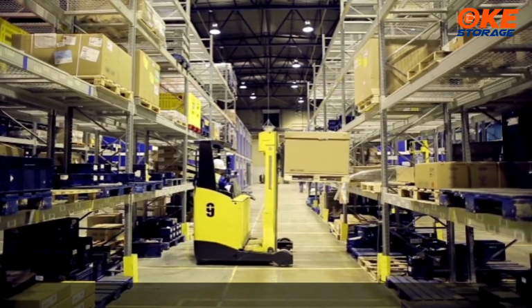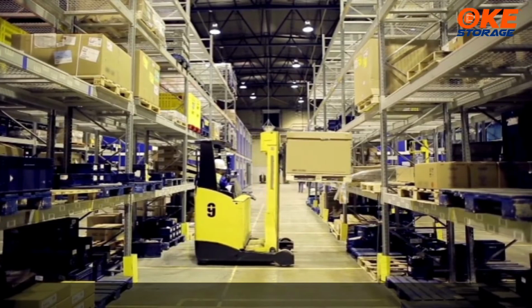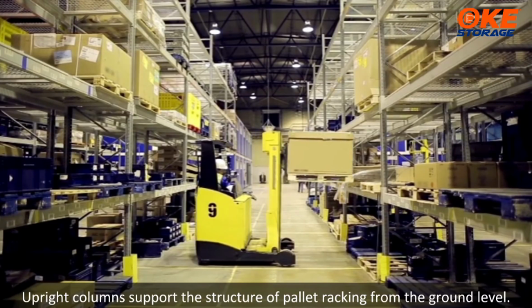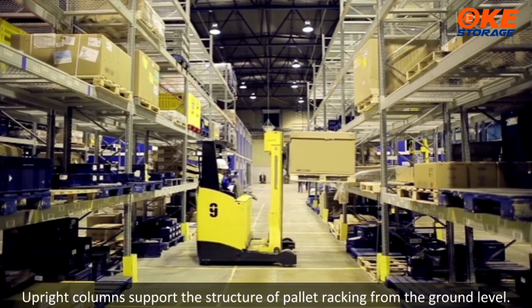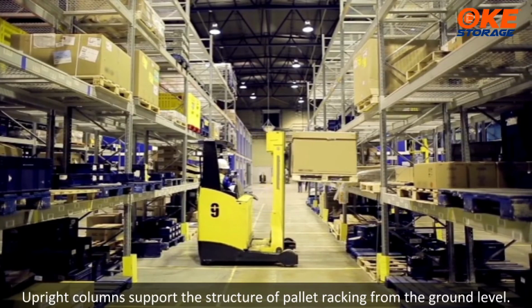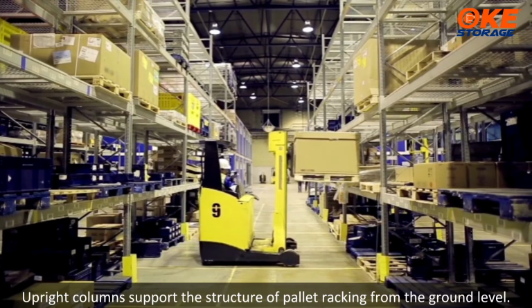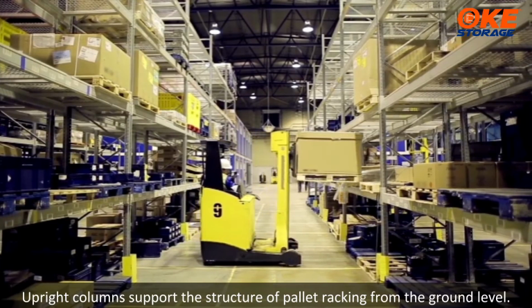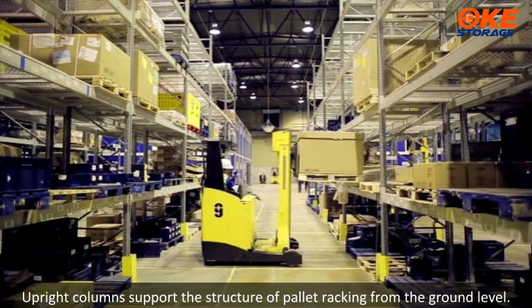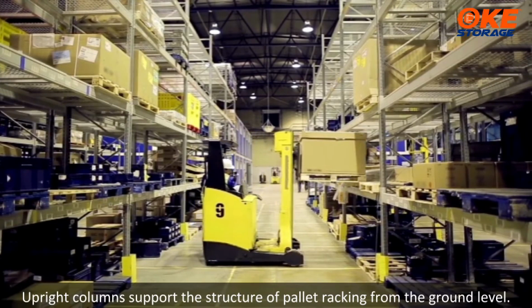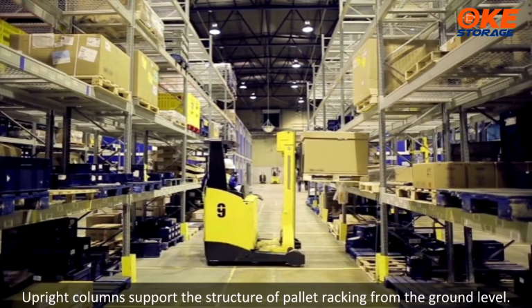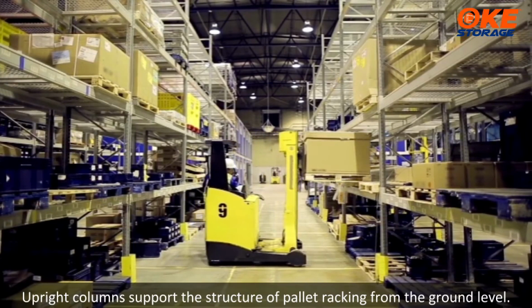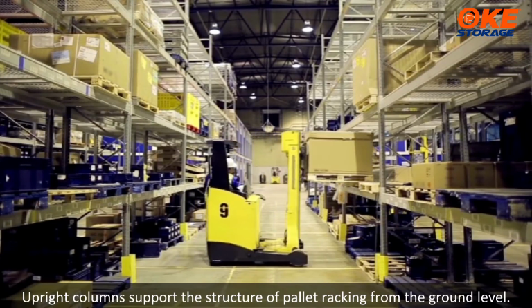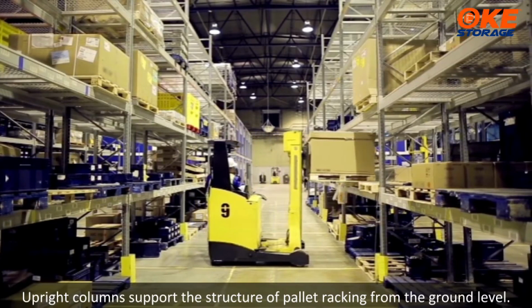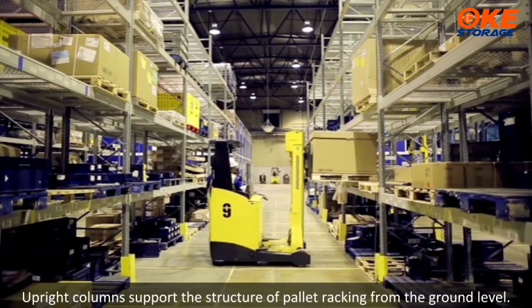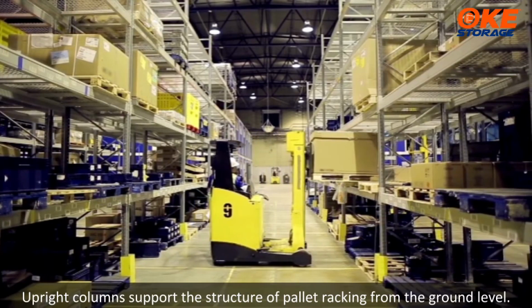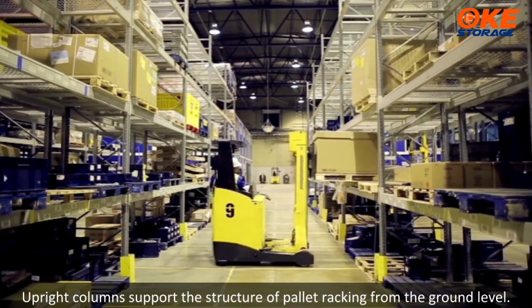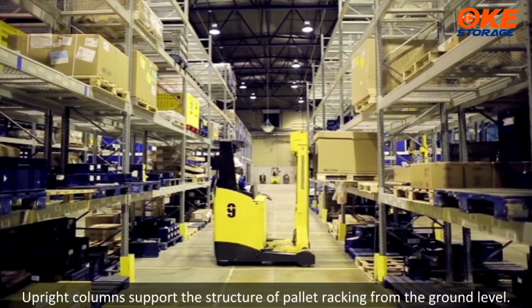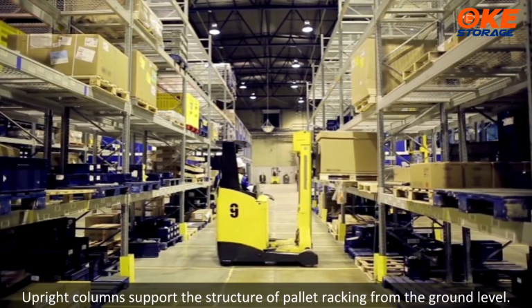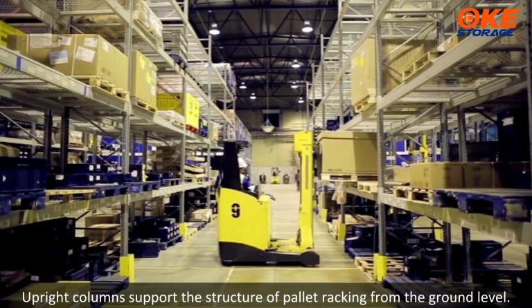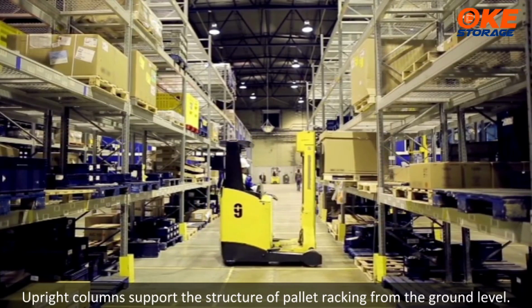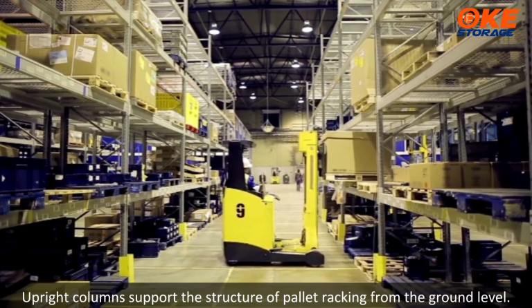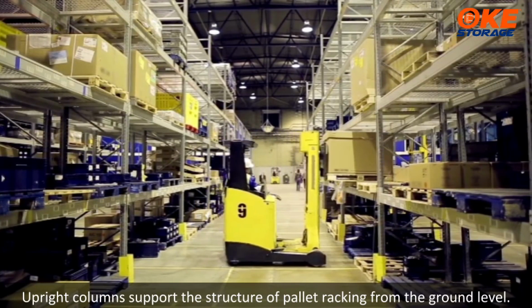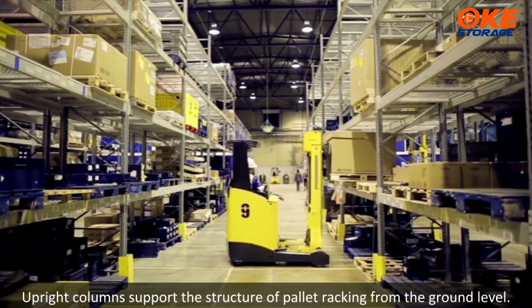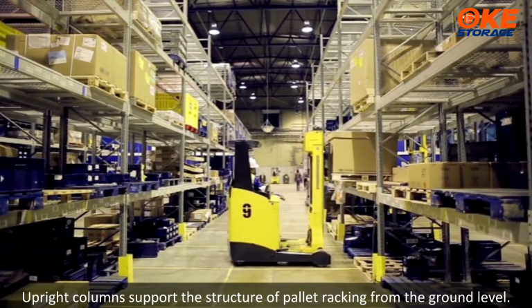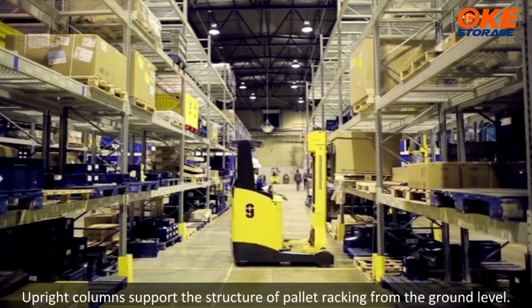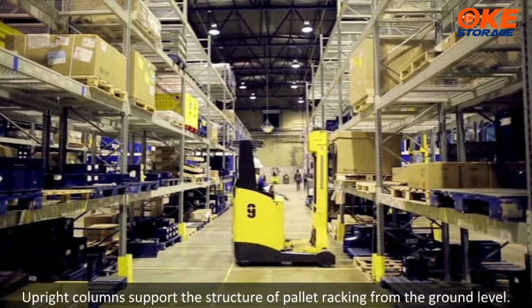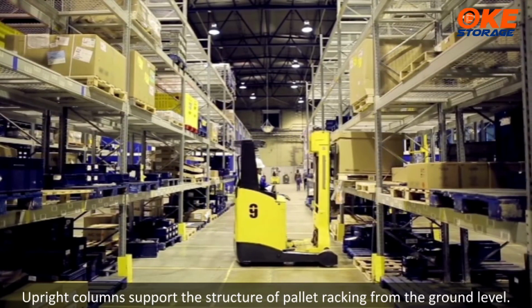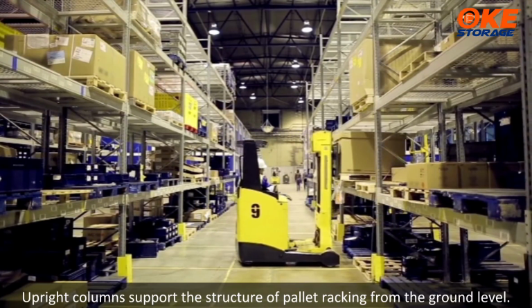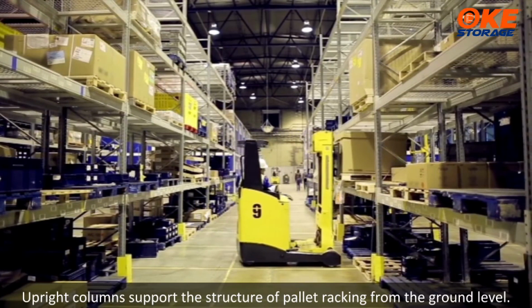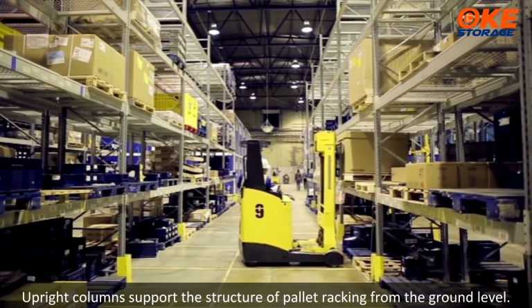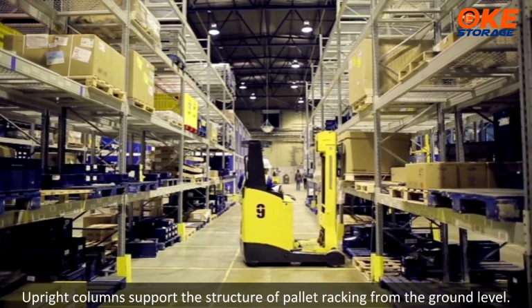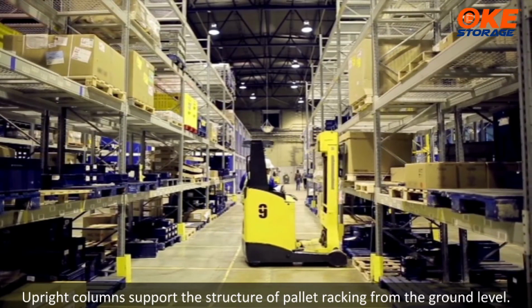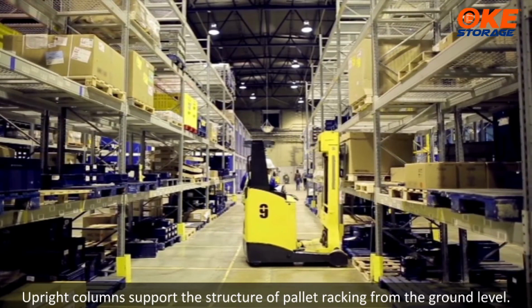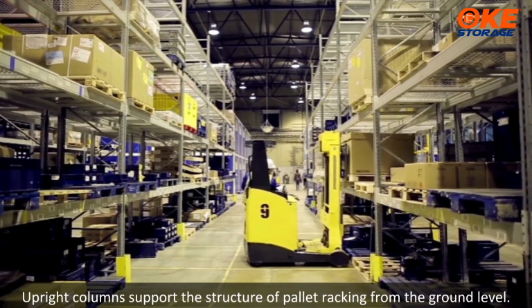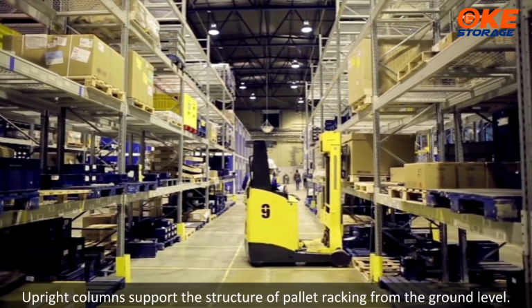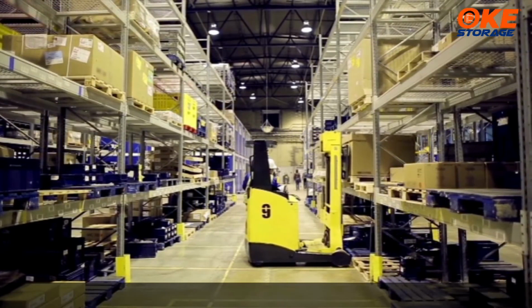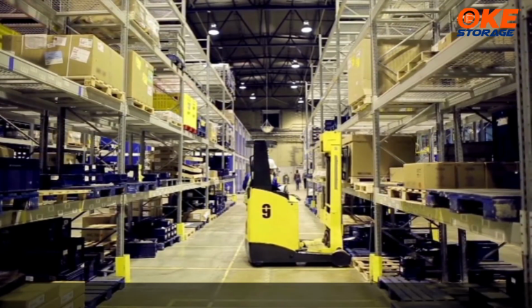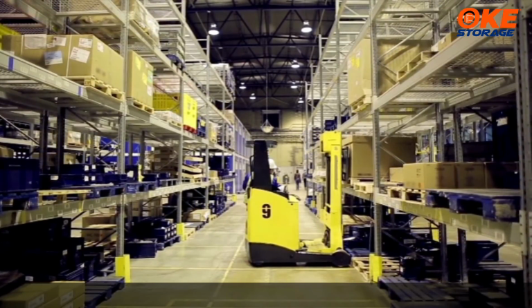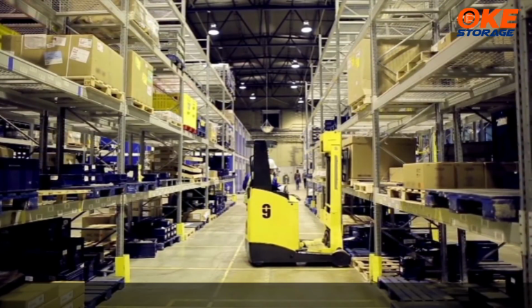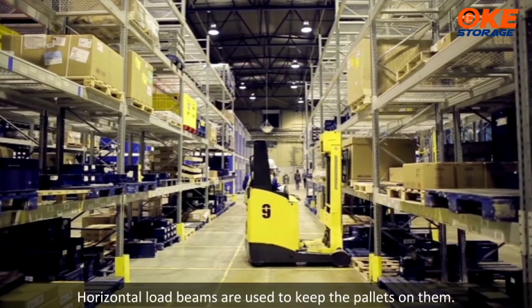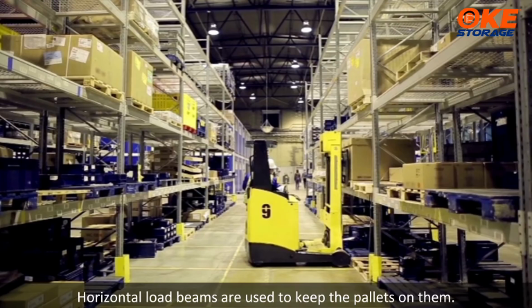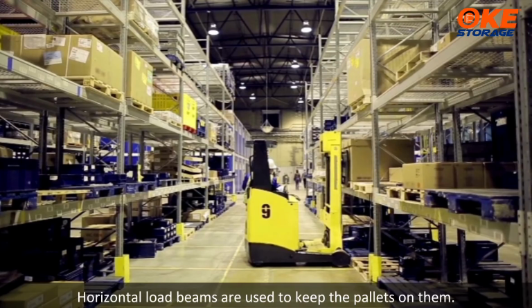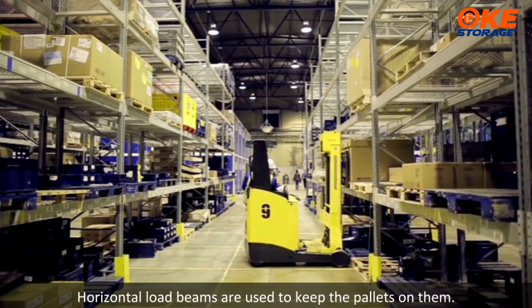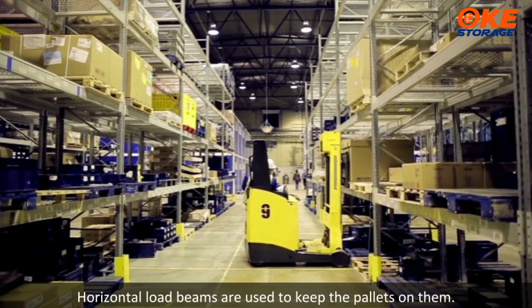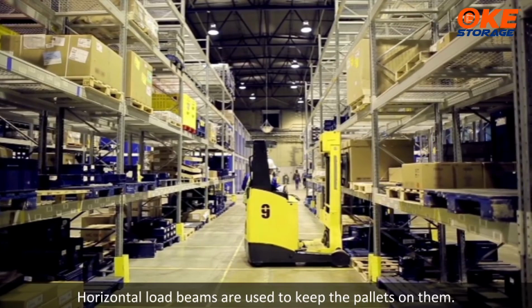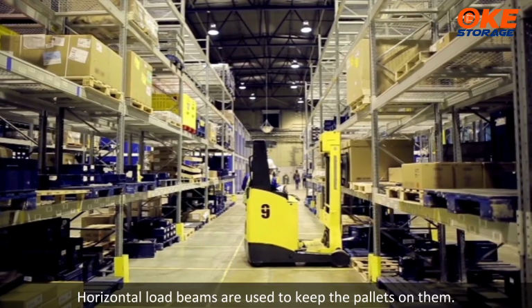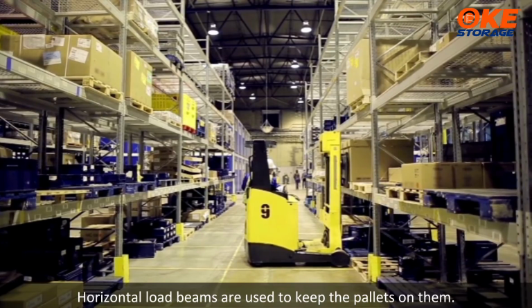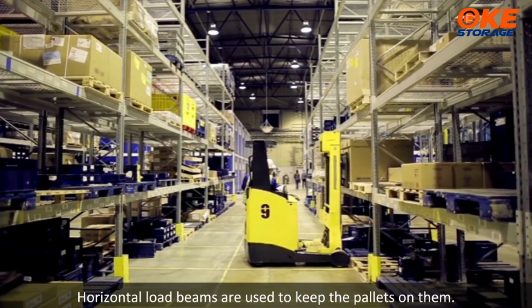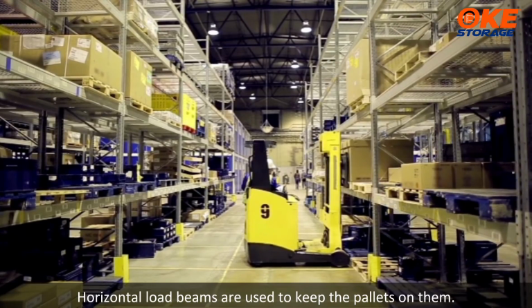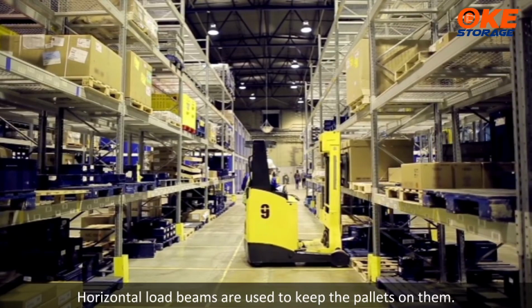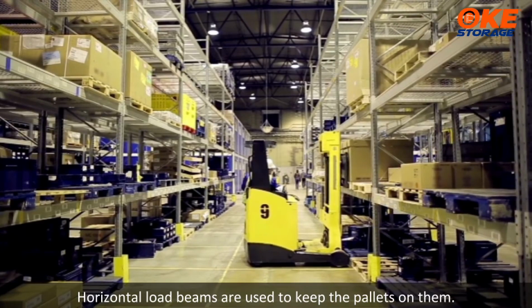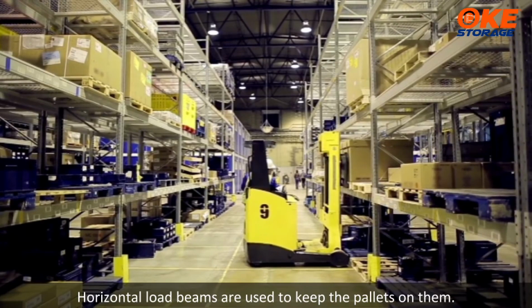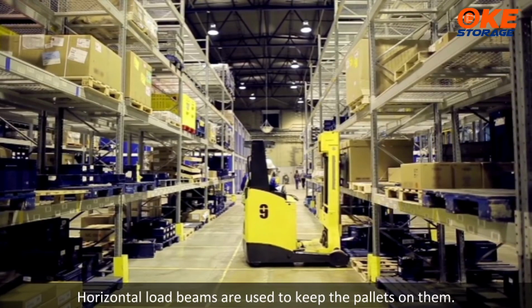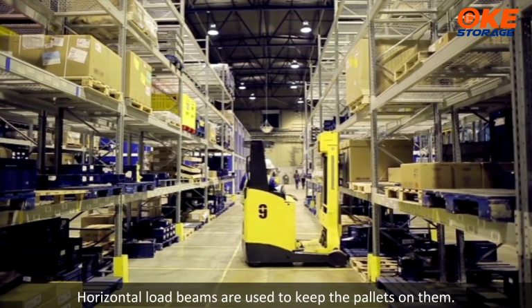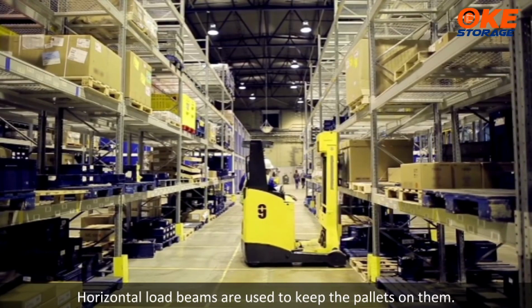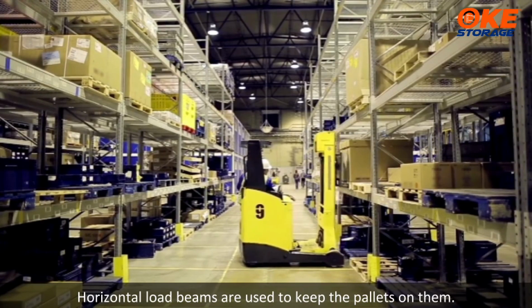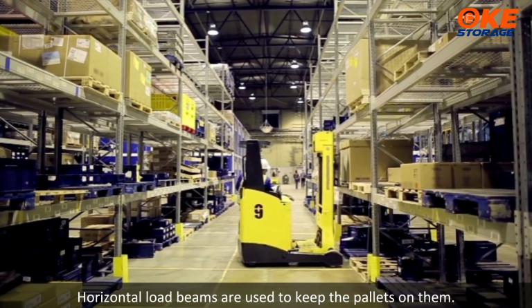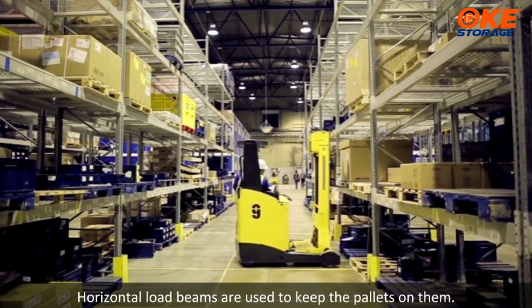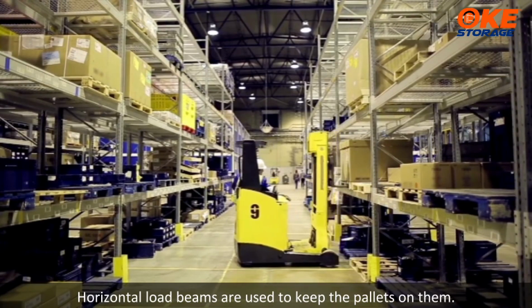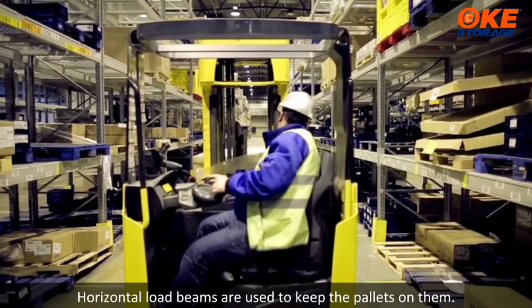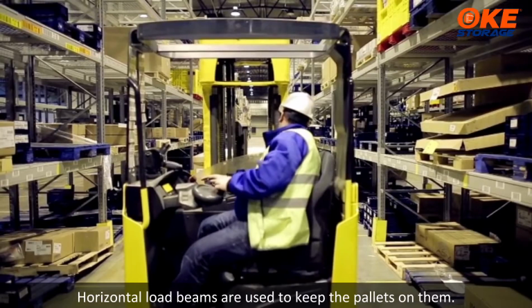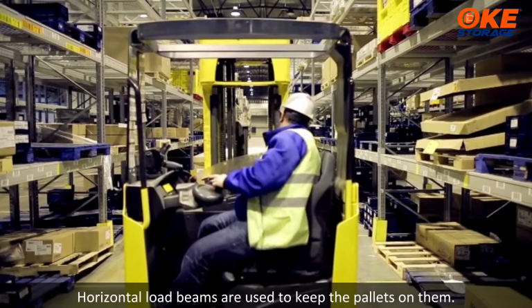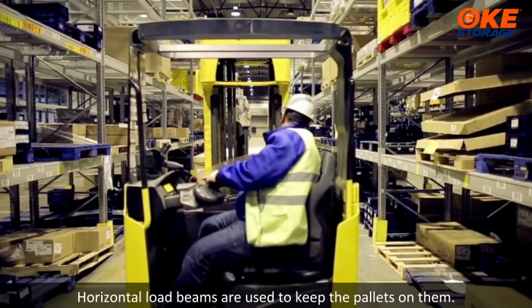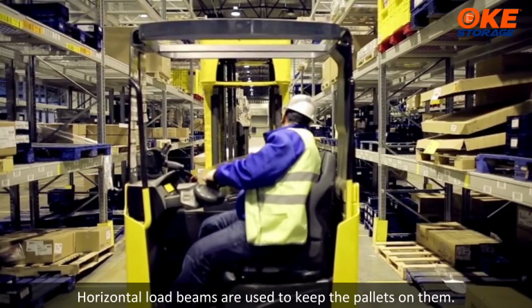Upright columns support the structure of pallet racking from the ground level. Horizontal load beams are used to keep the pallets on them.